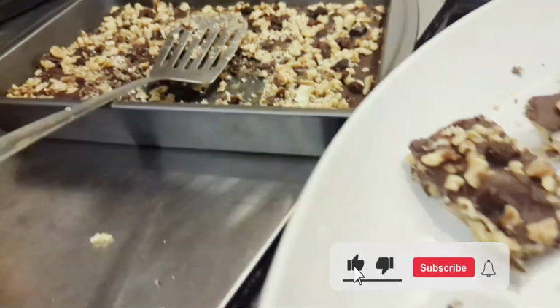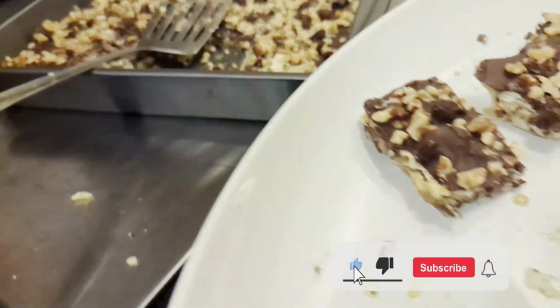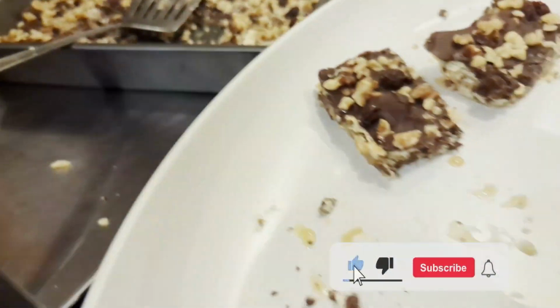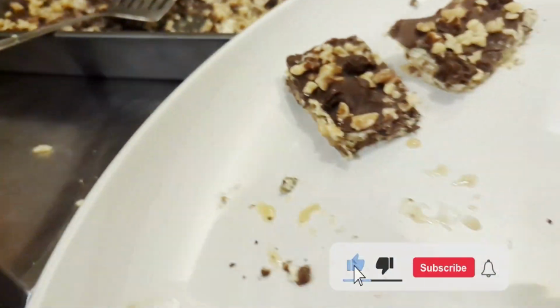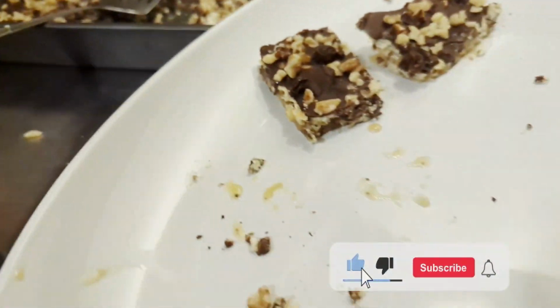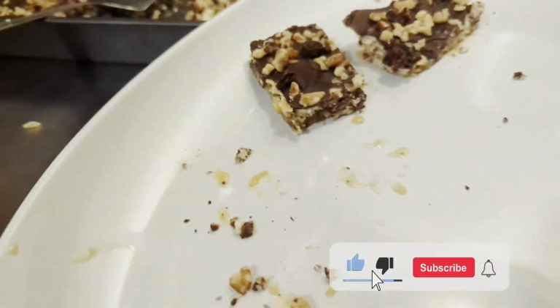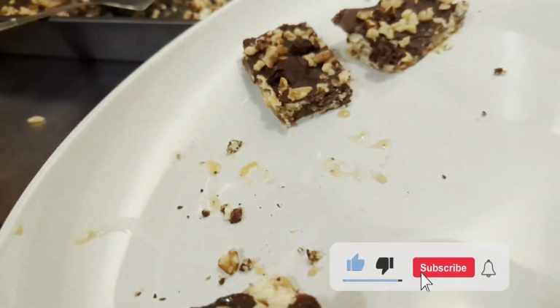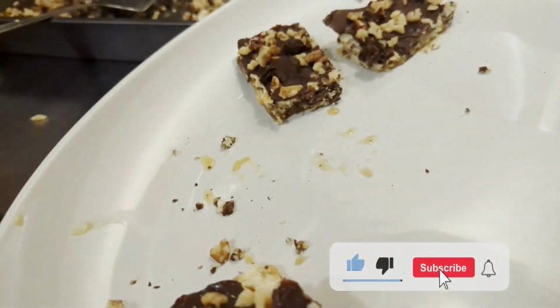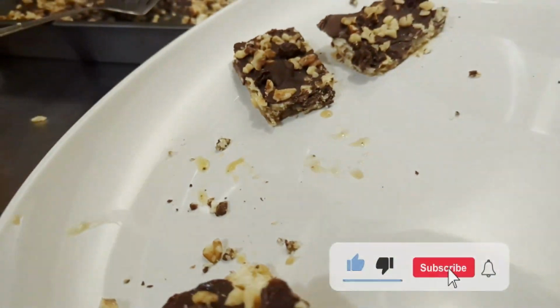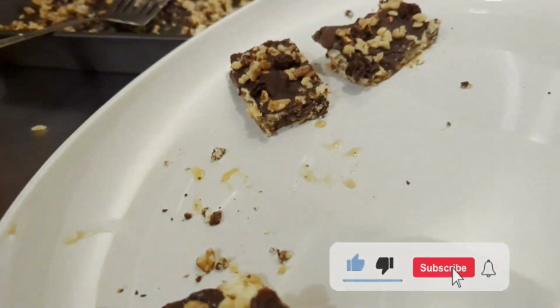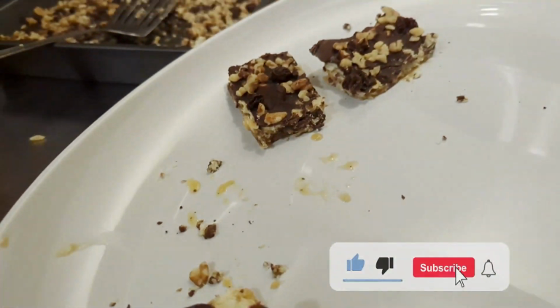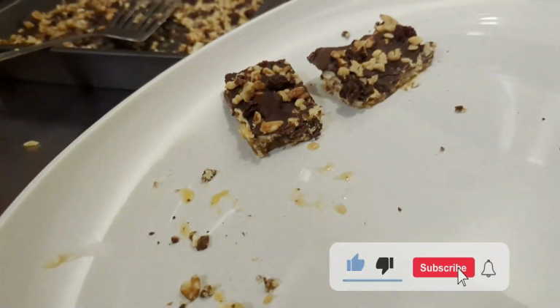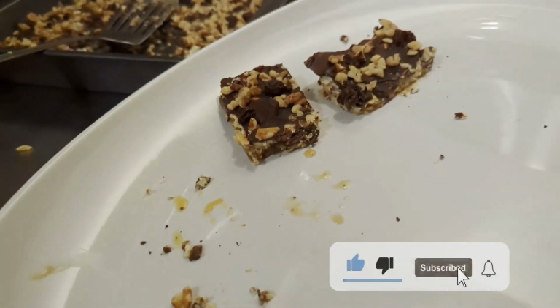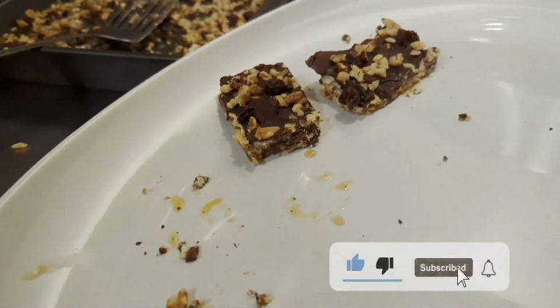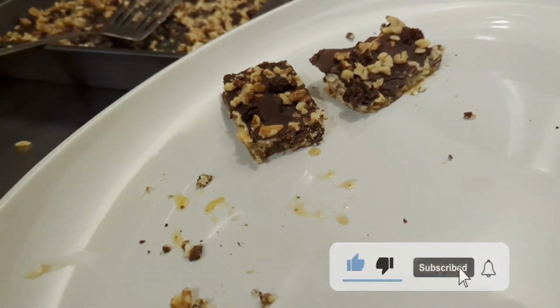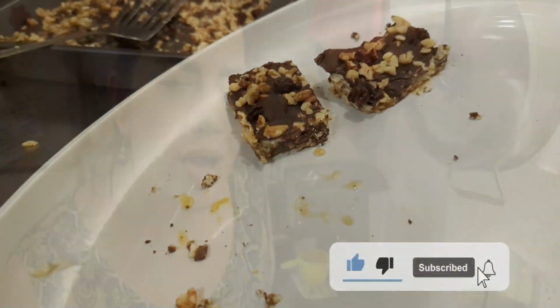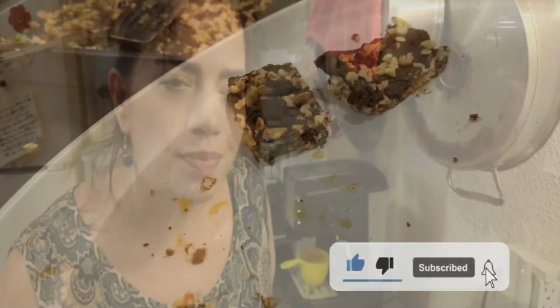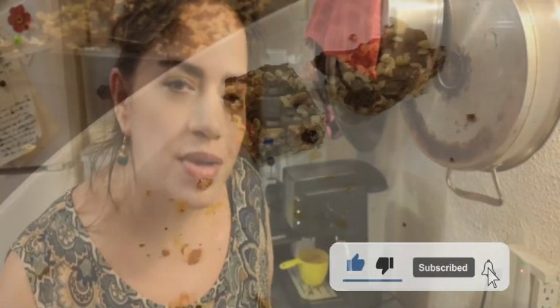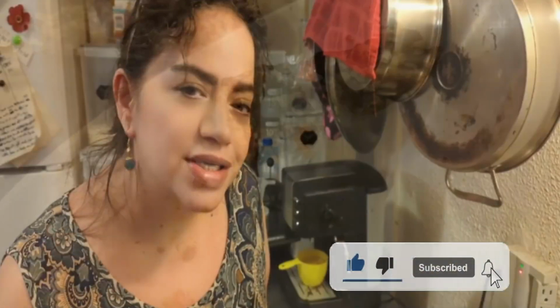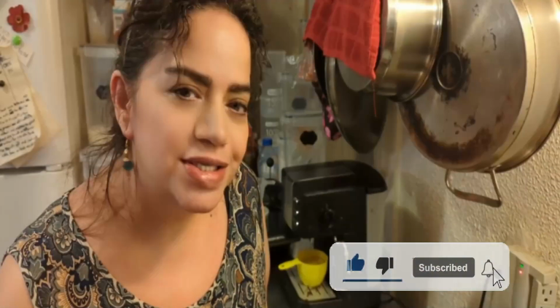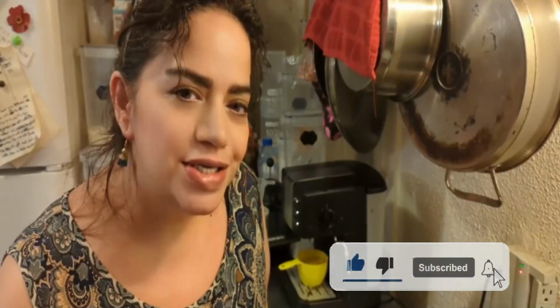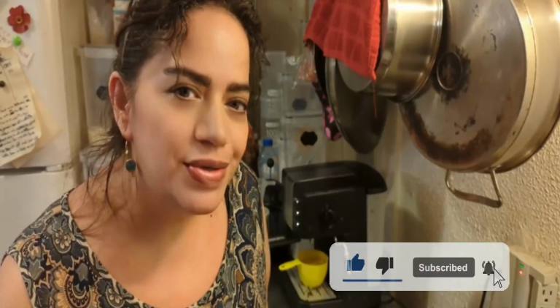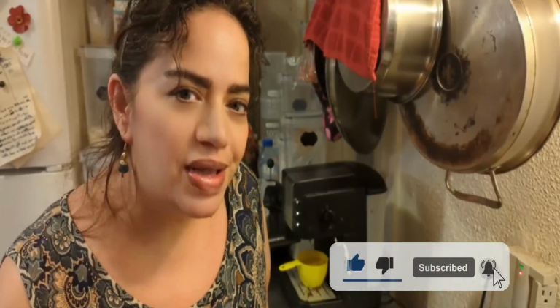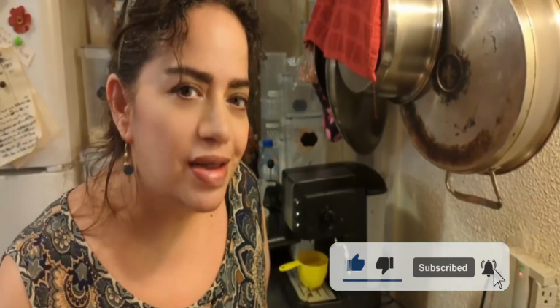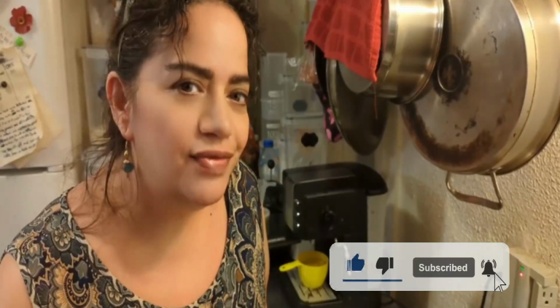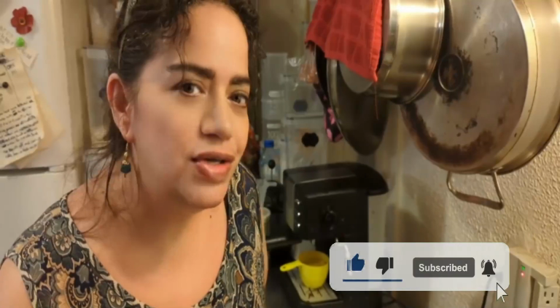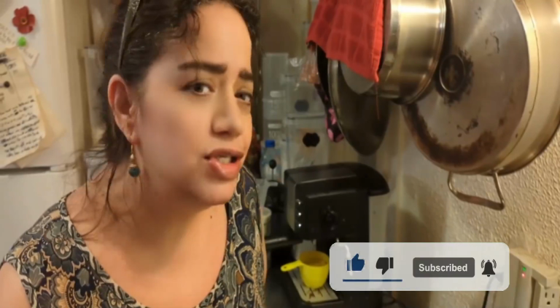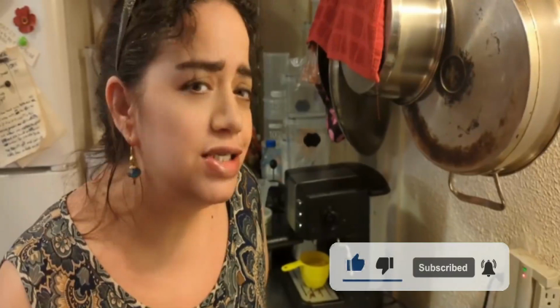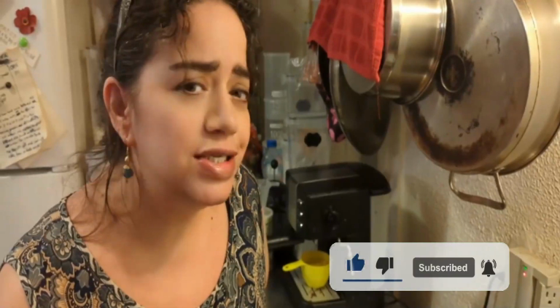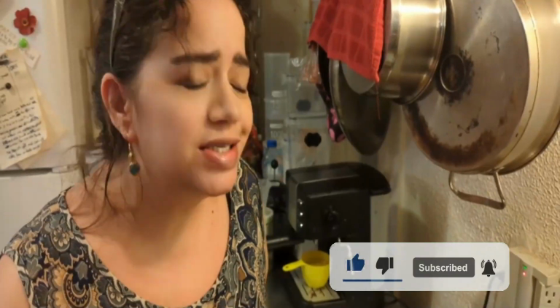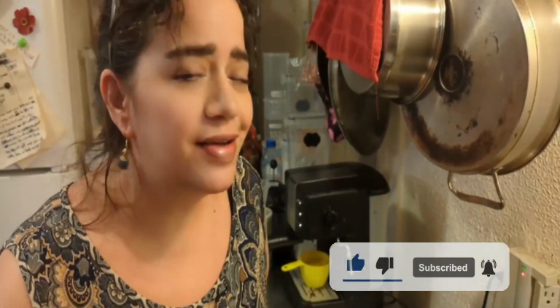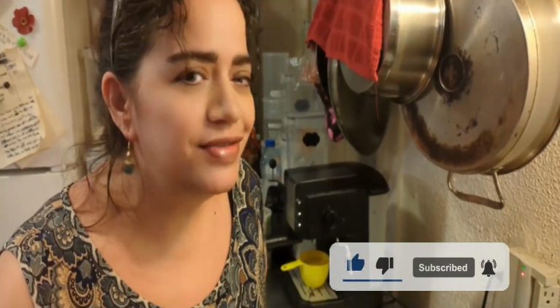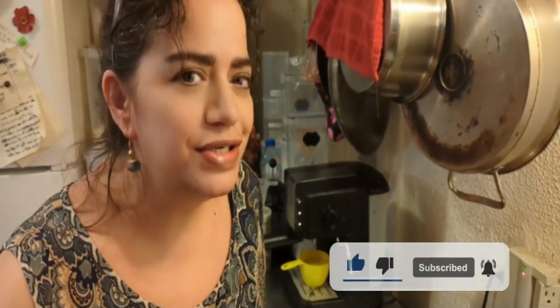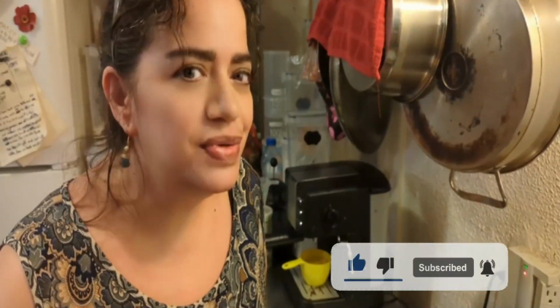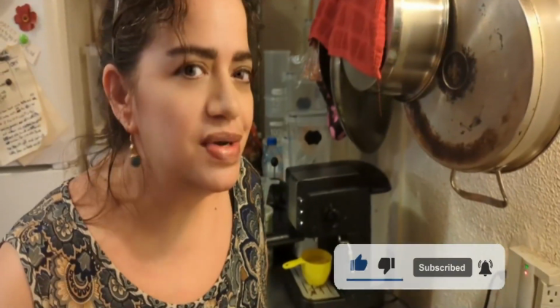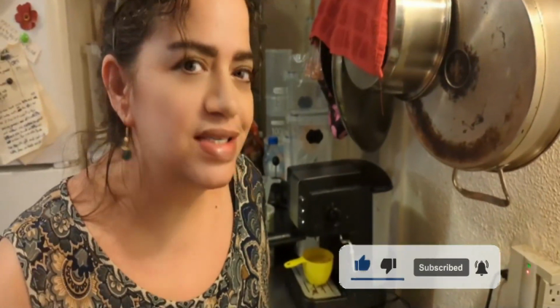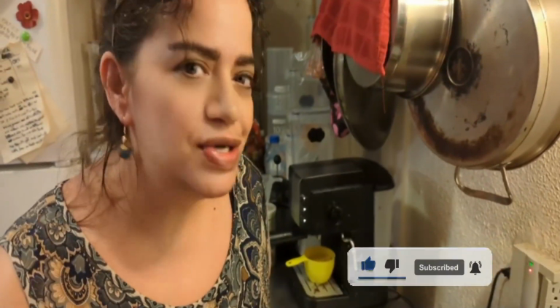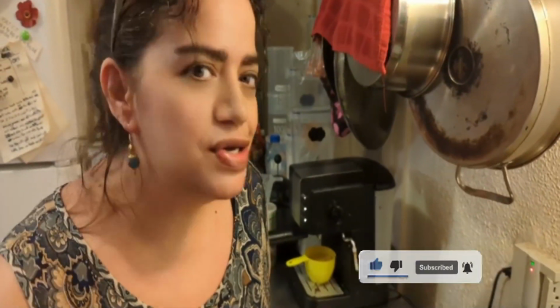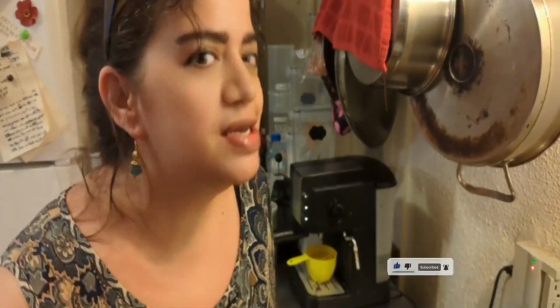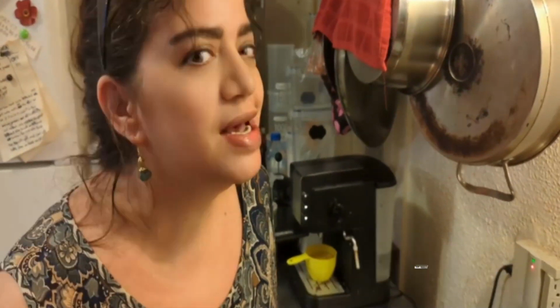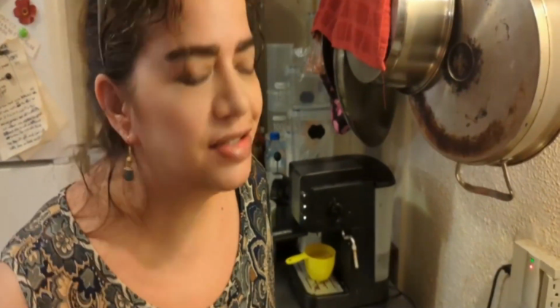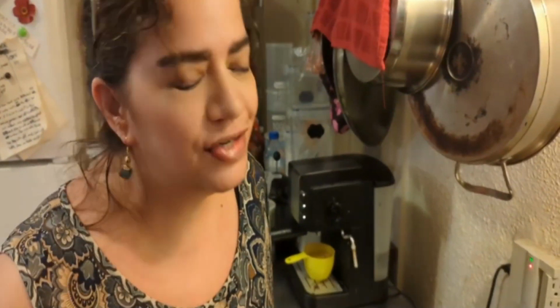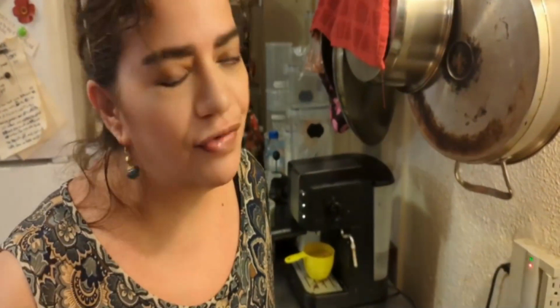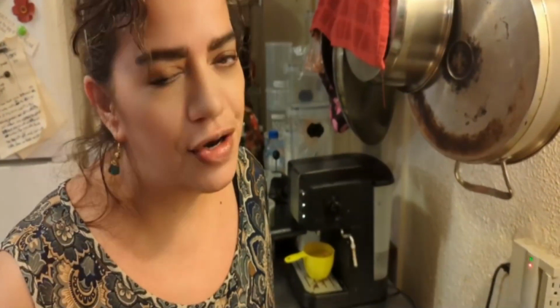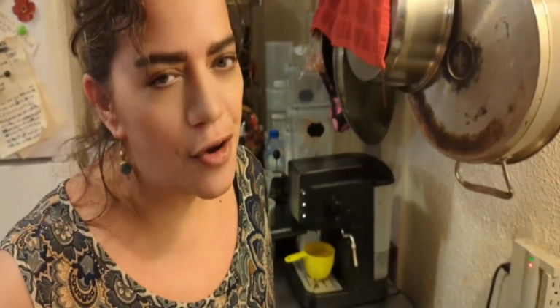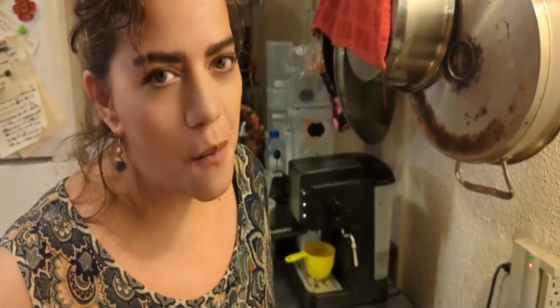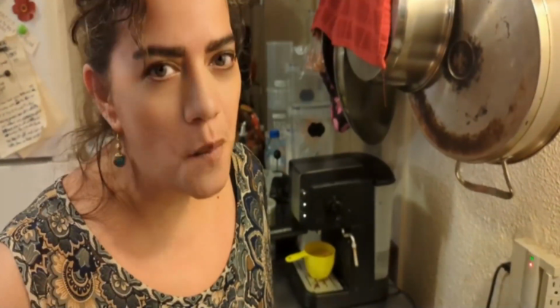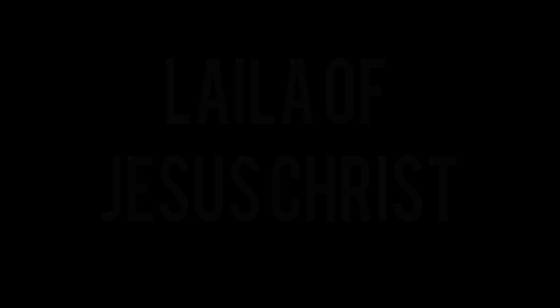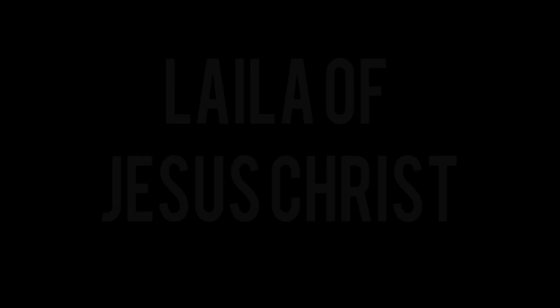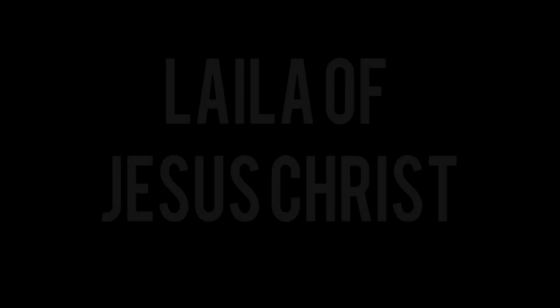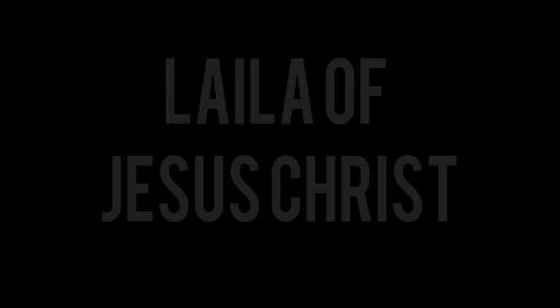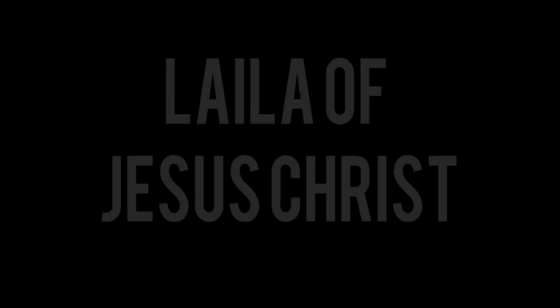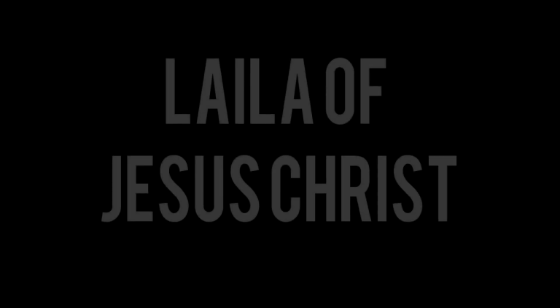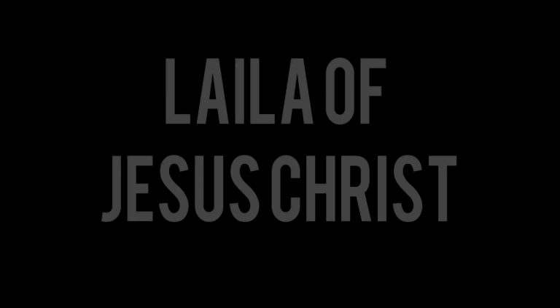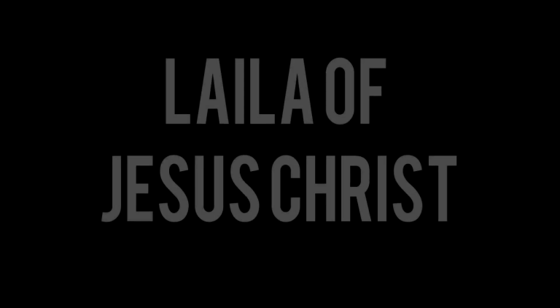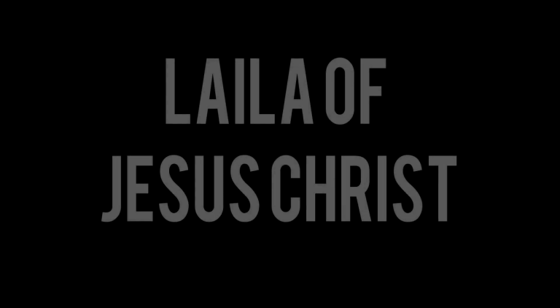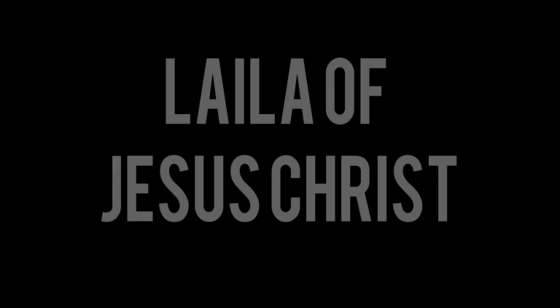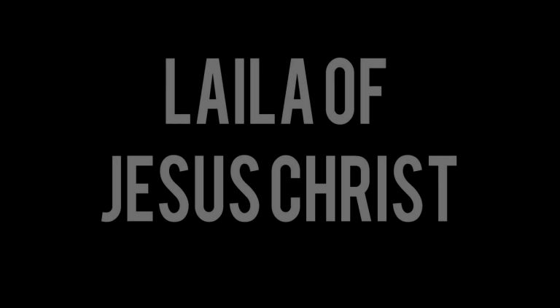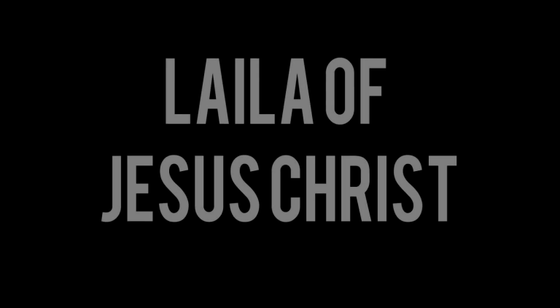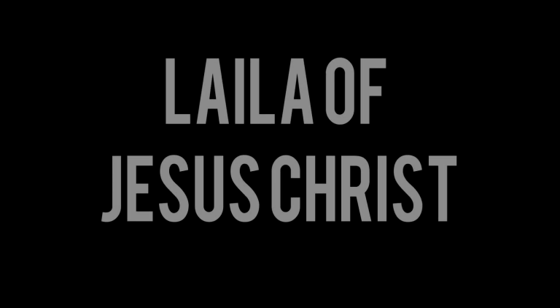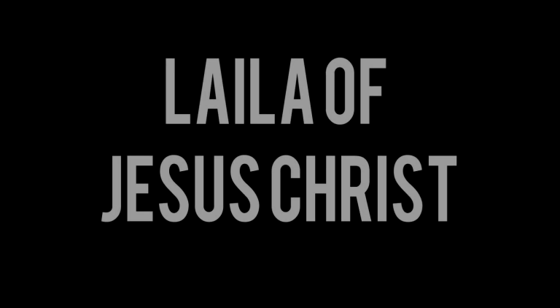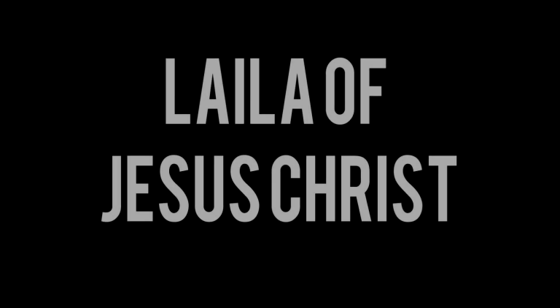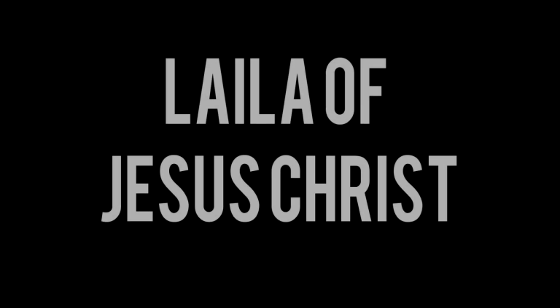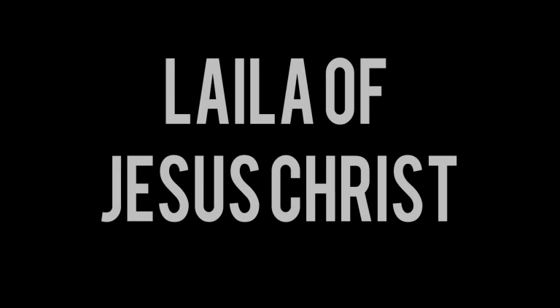You and your family will love this. God bless you — I love you, Jesus loves you — and I'll see you in the next video.